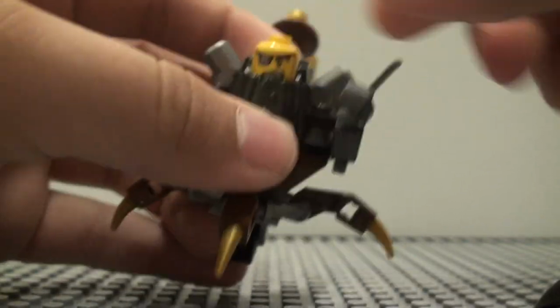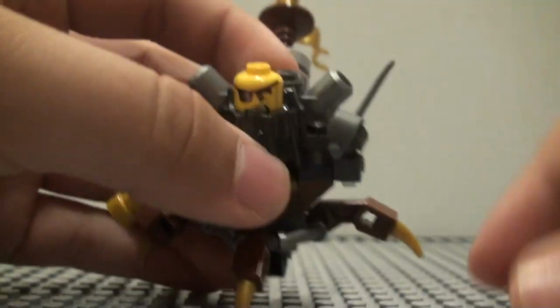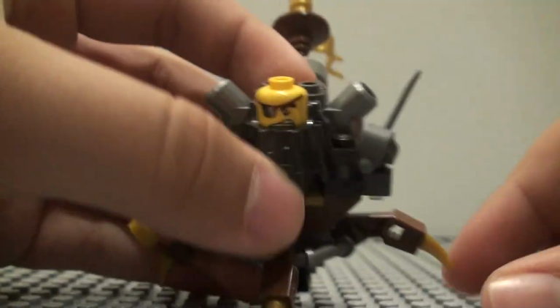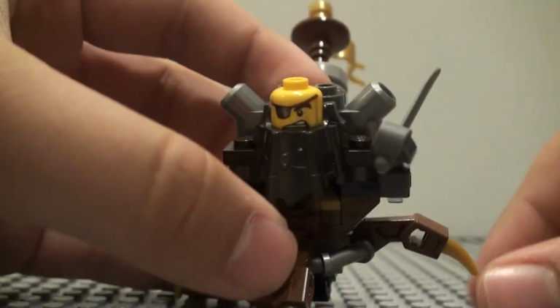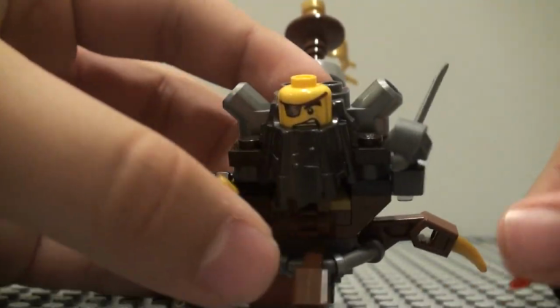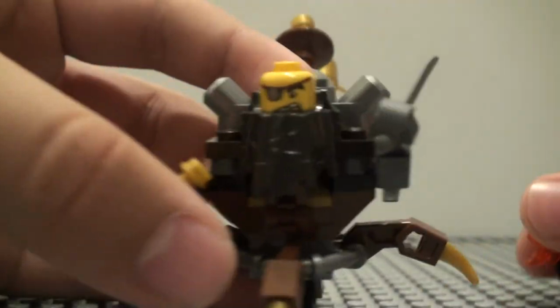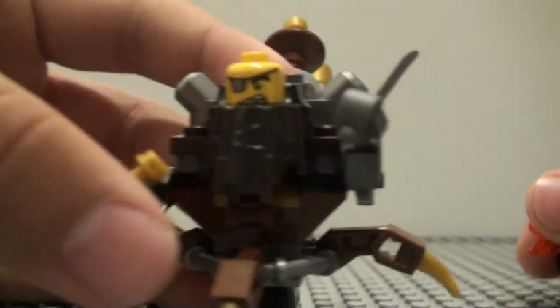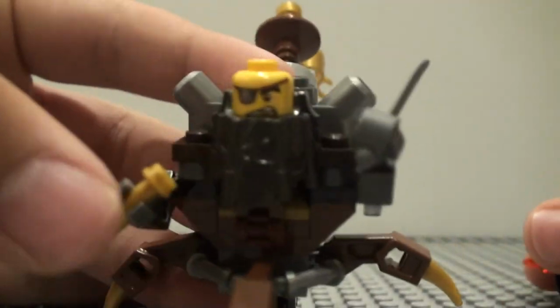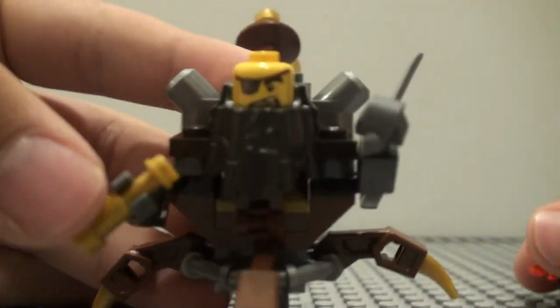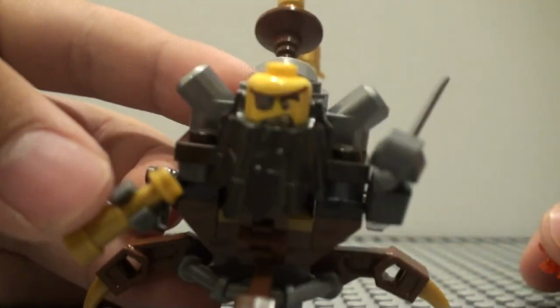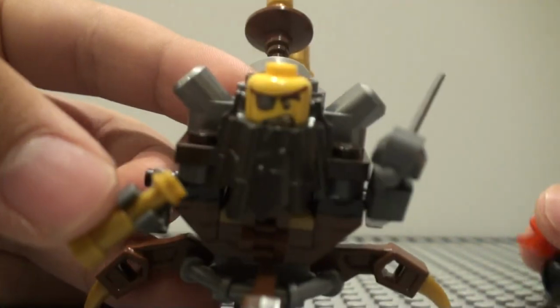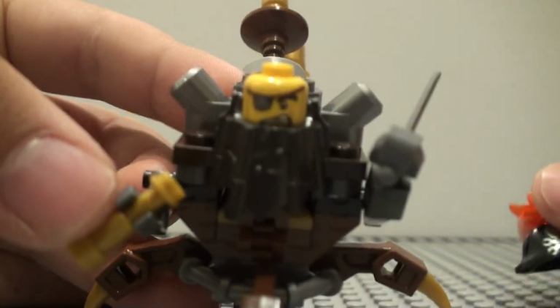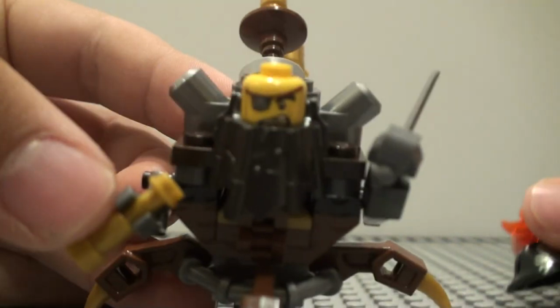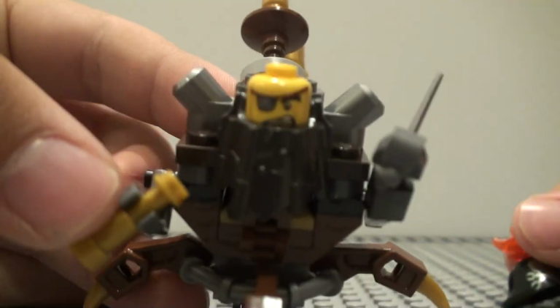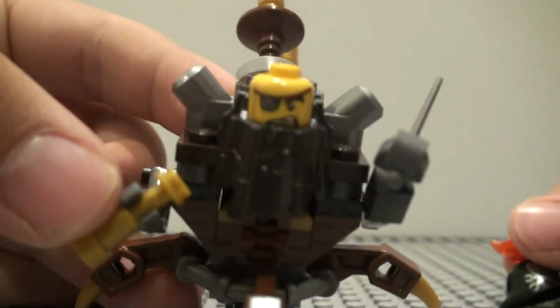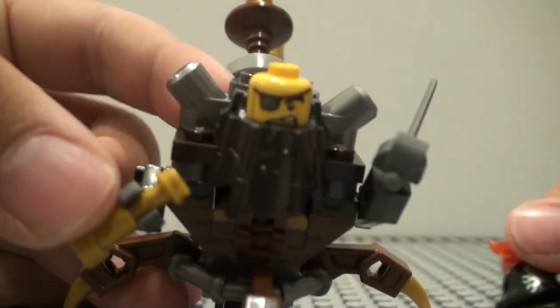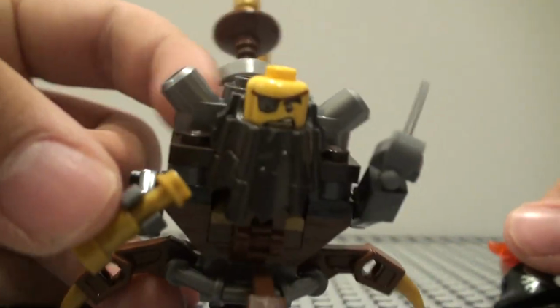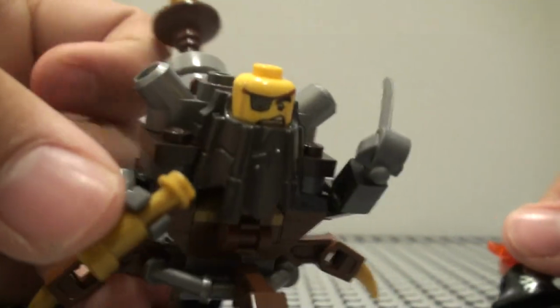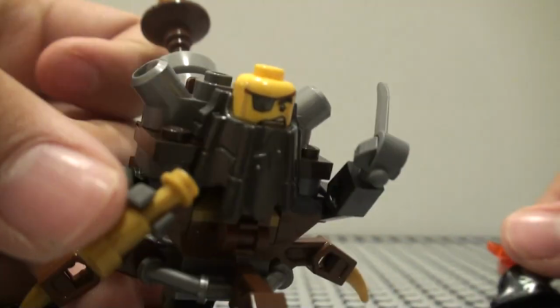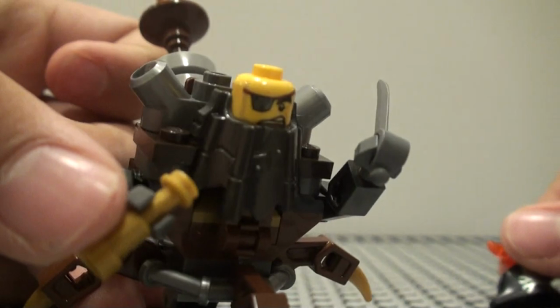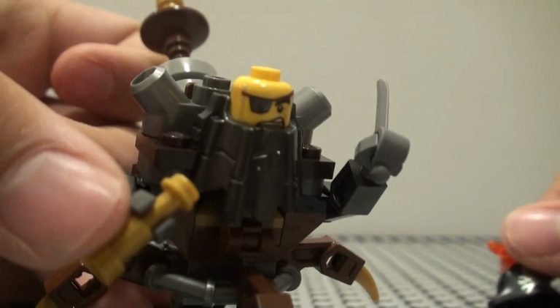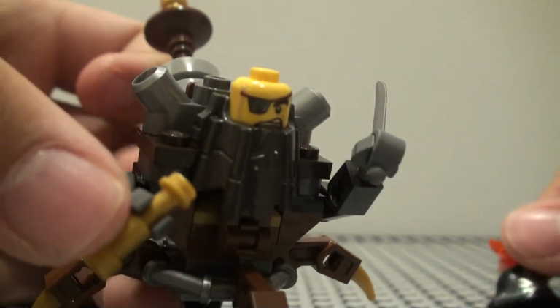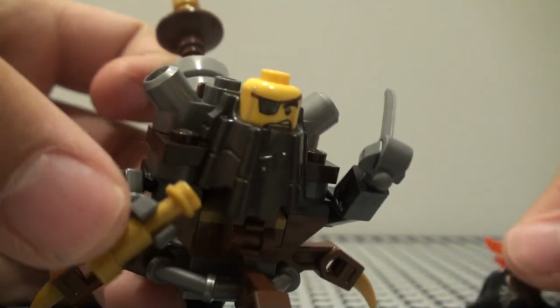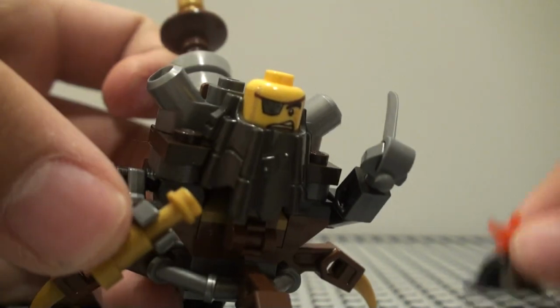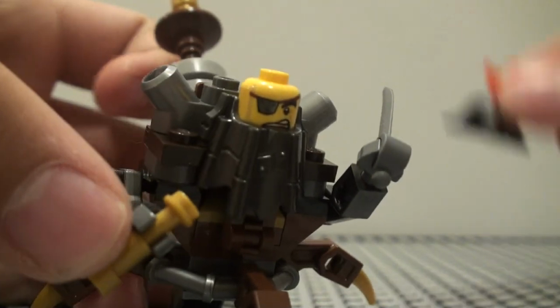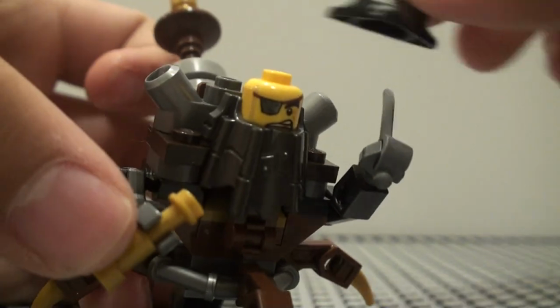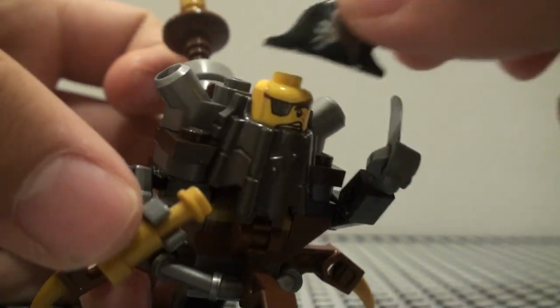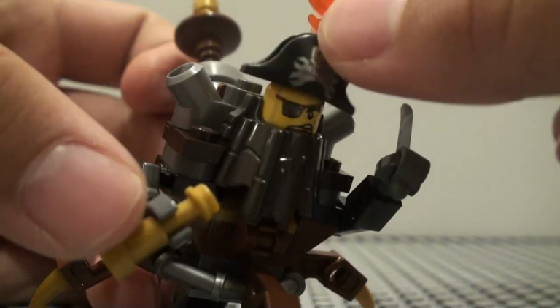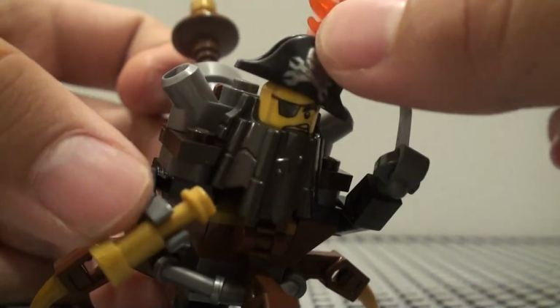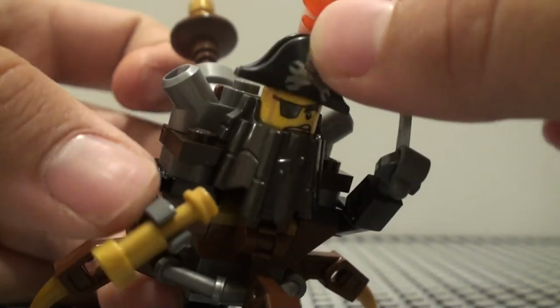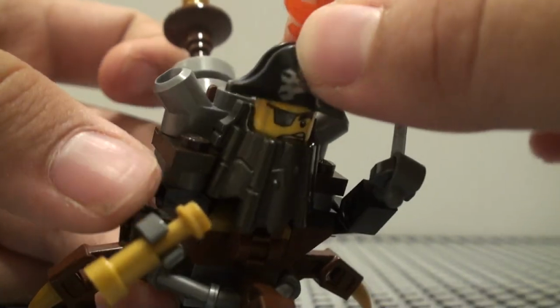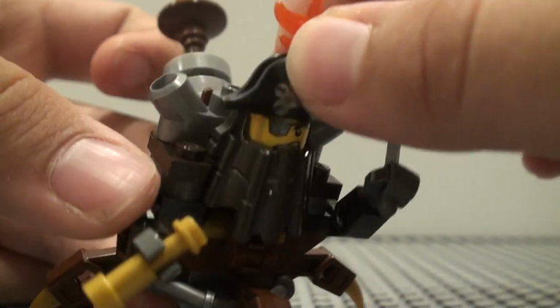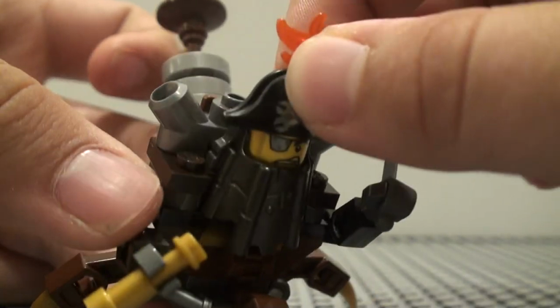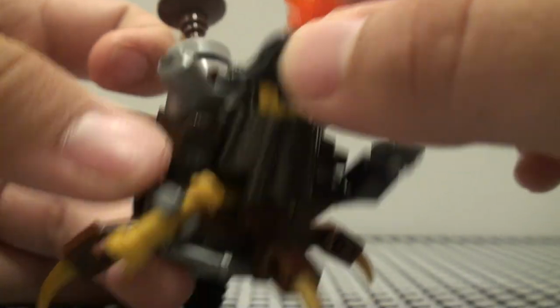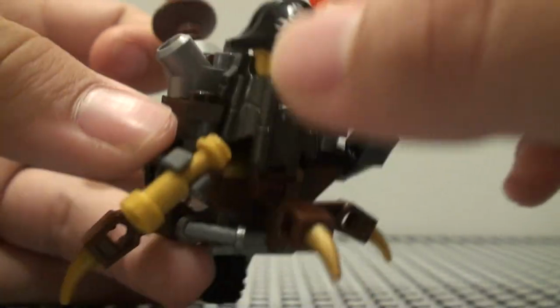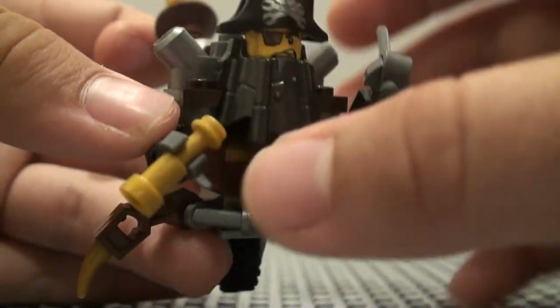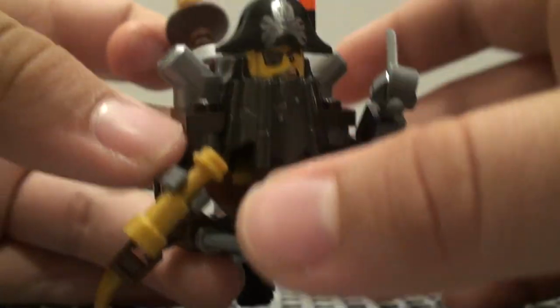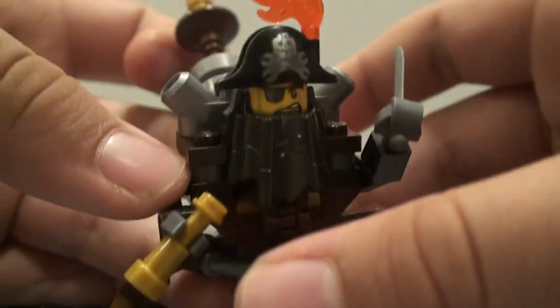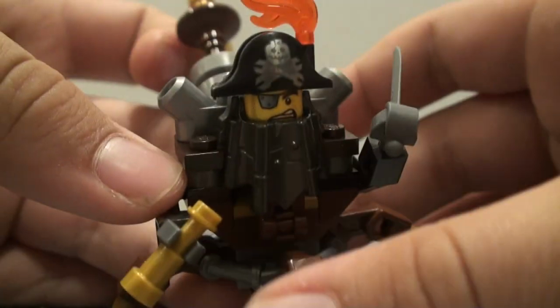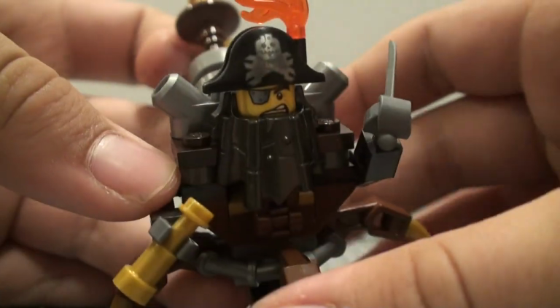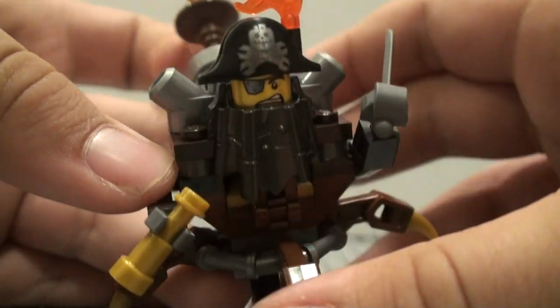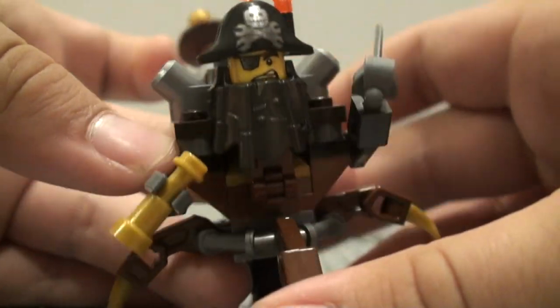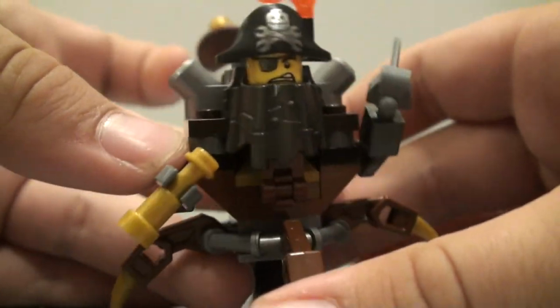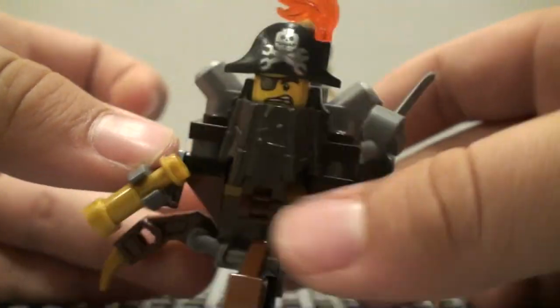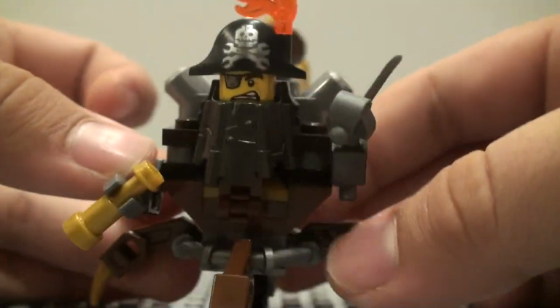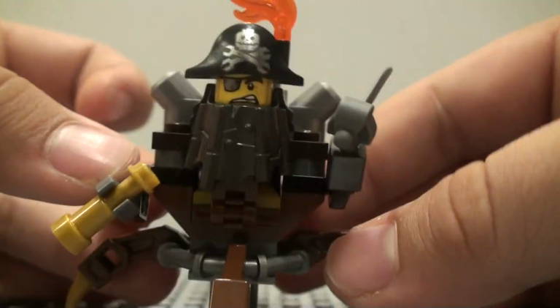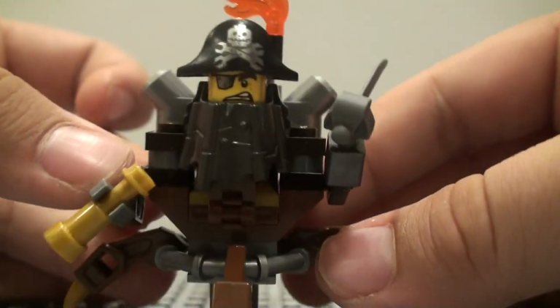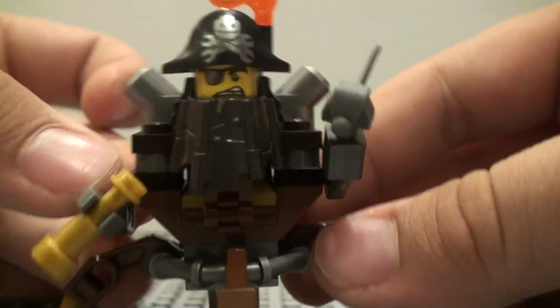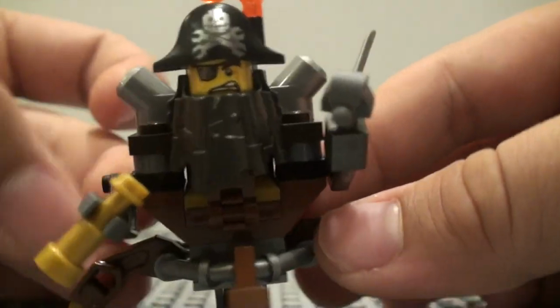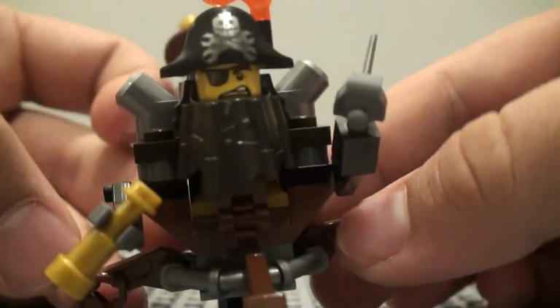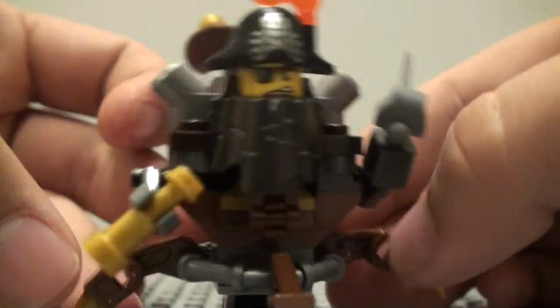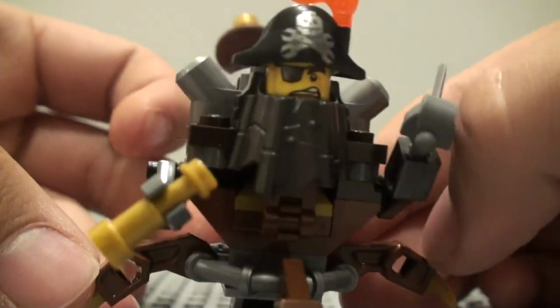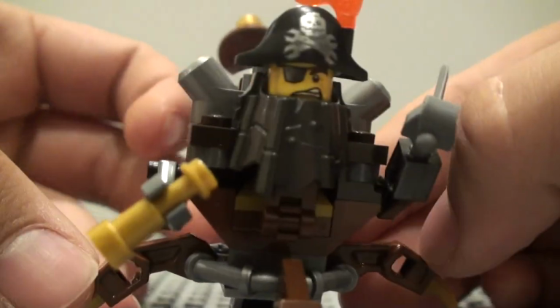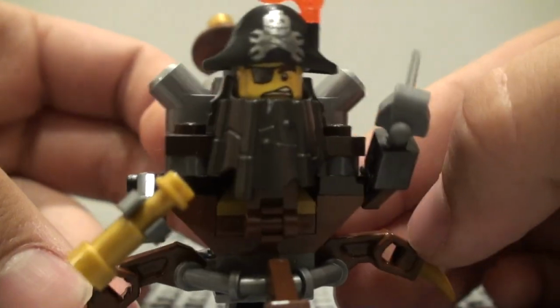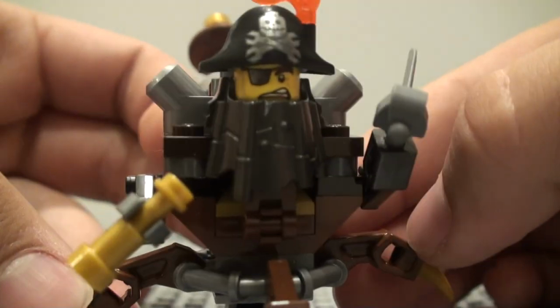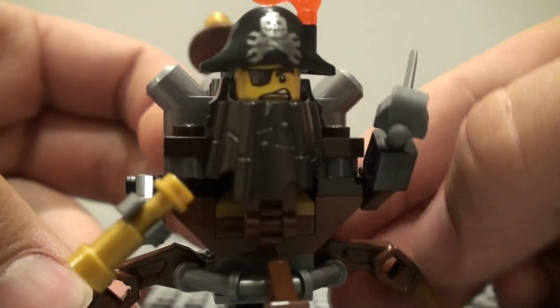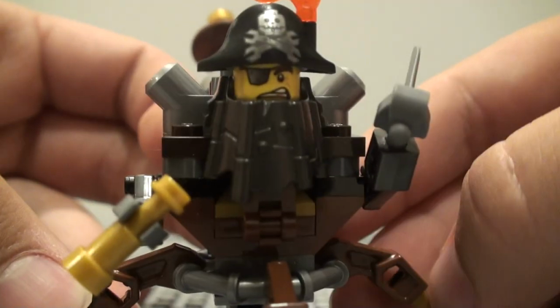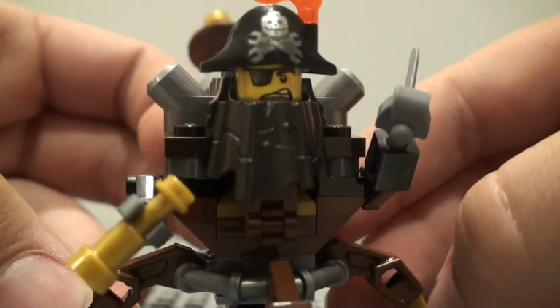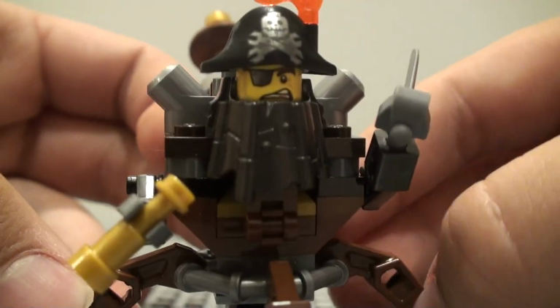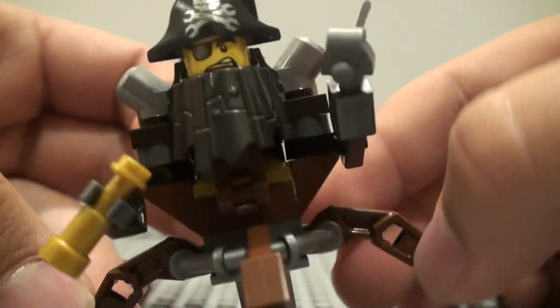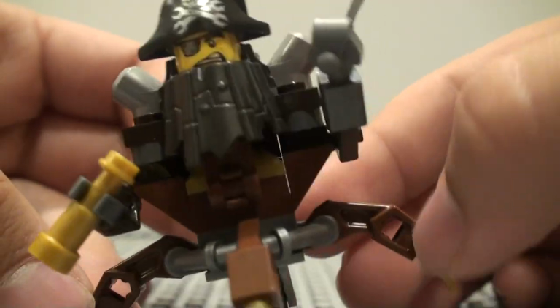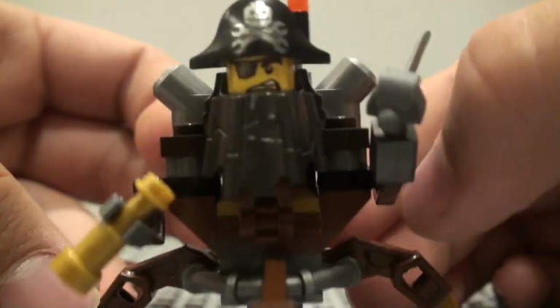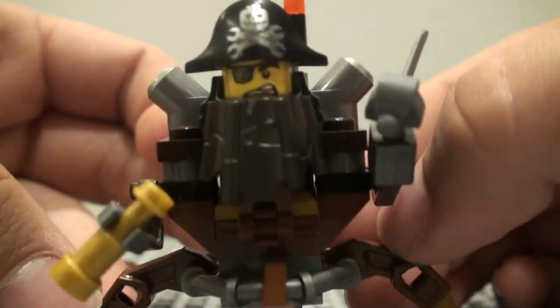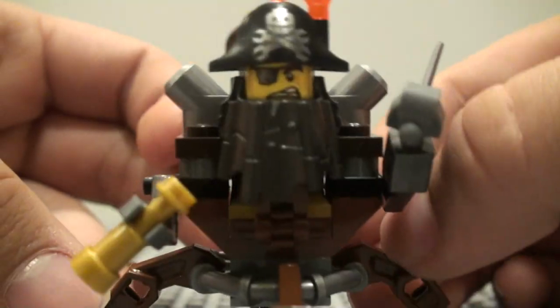I'm gonna take a minute to show the beard piece — not a new beard piece, but the beard piece we haven't seen in a while for Metal Beard, so that's pretty cool.